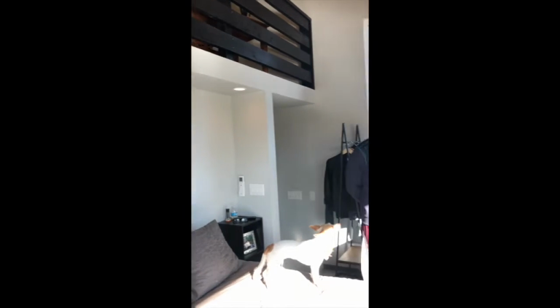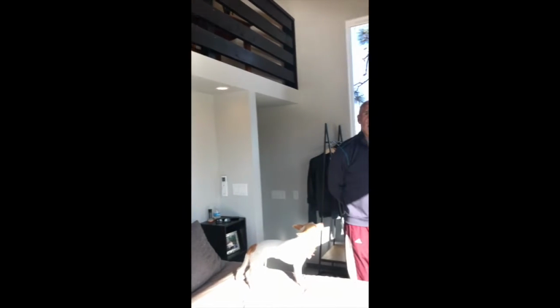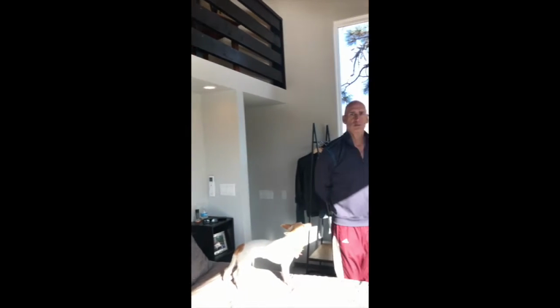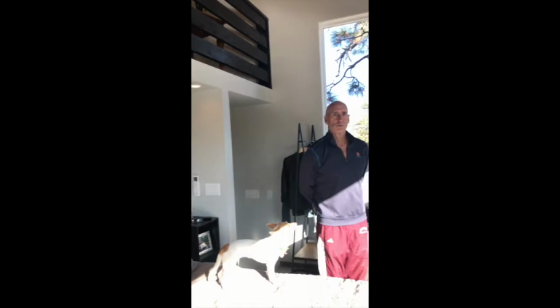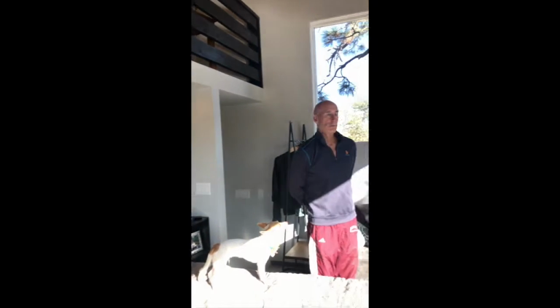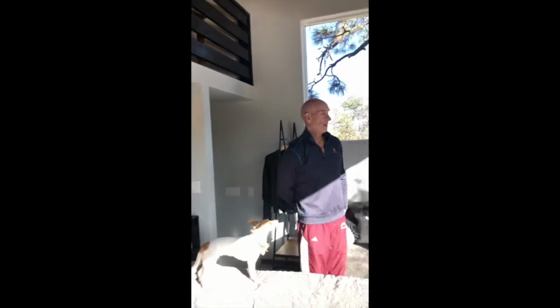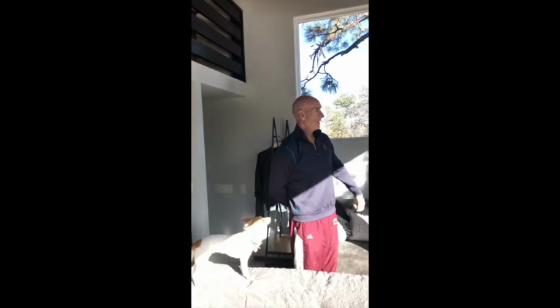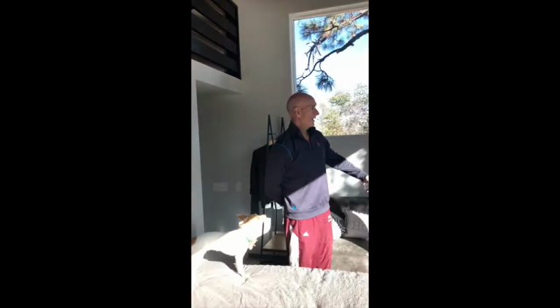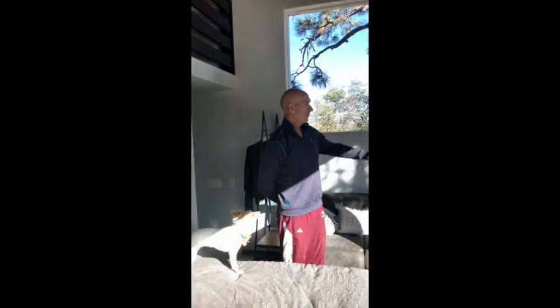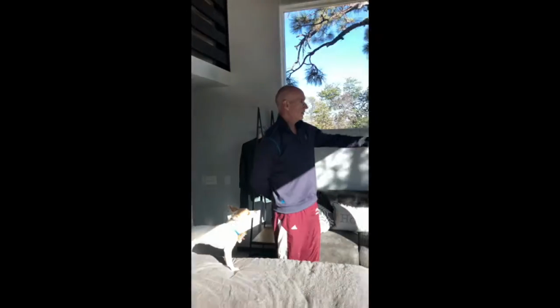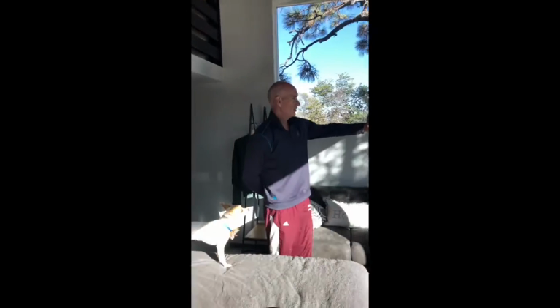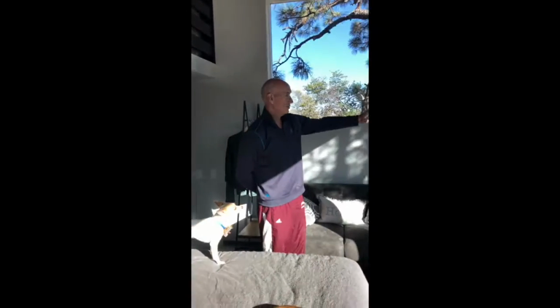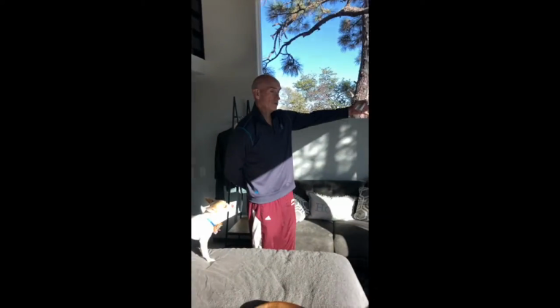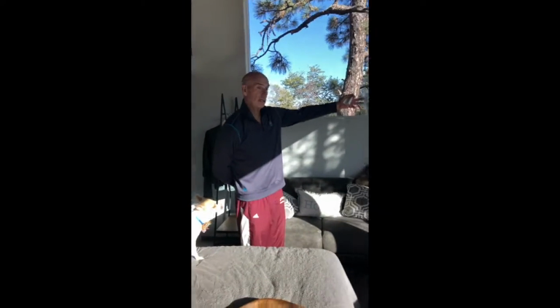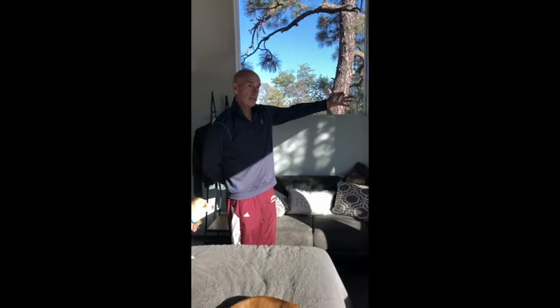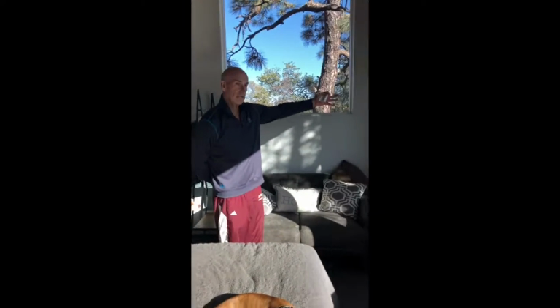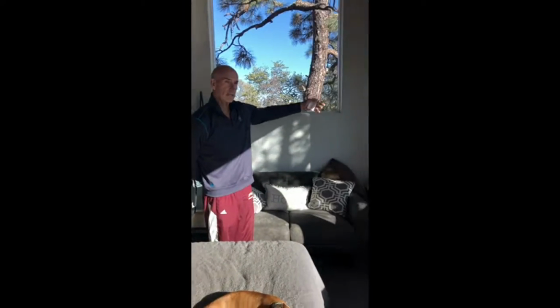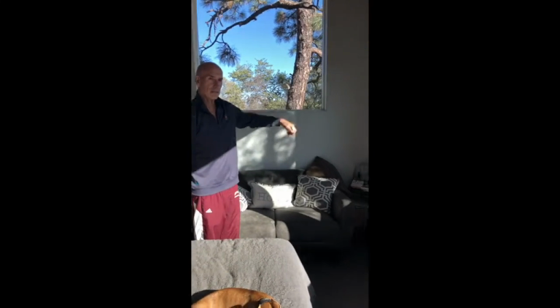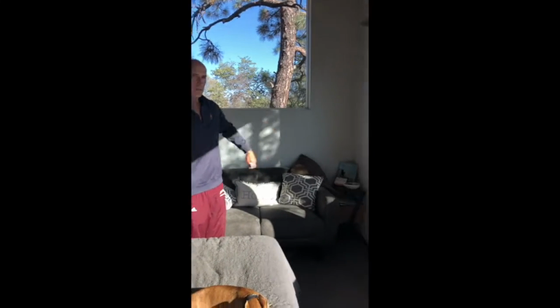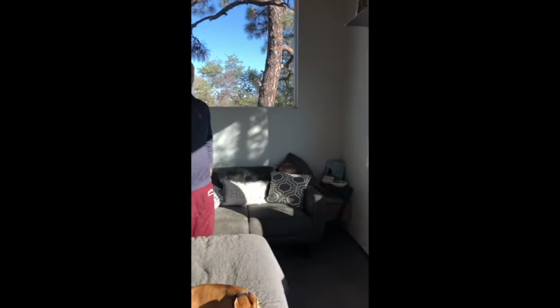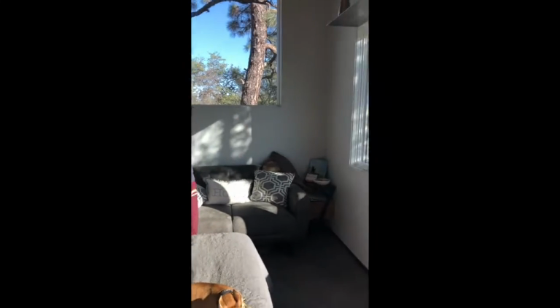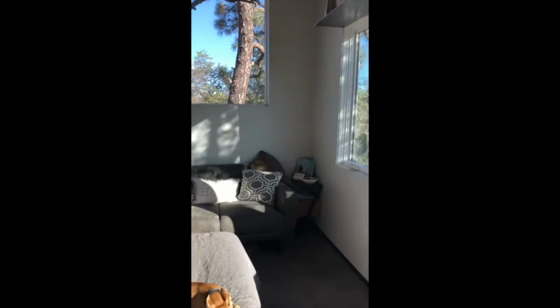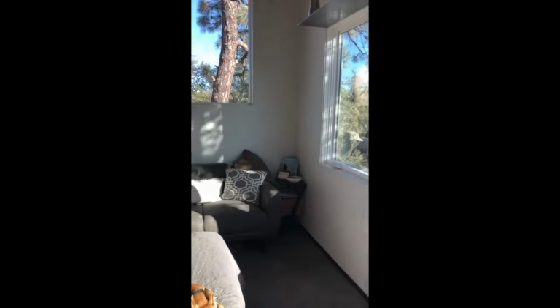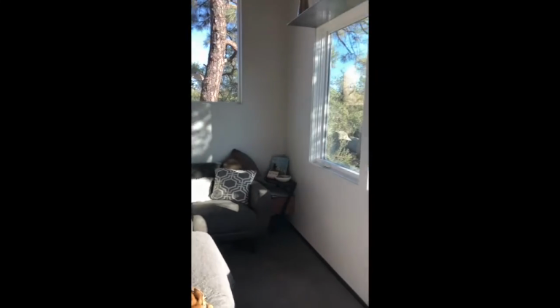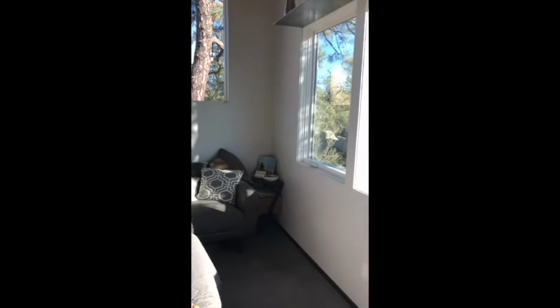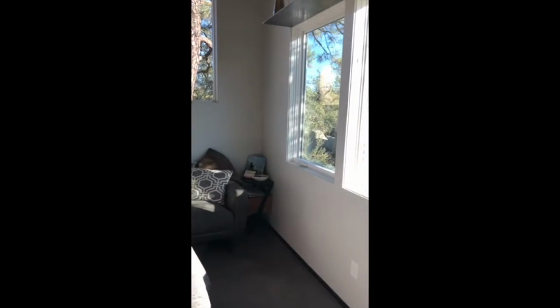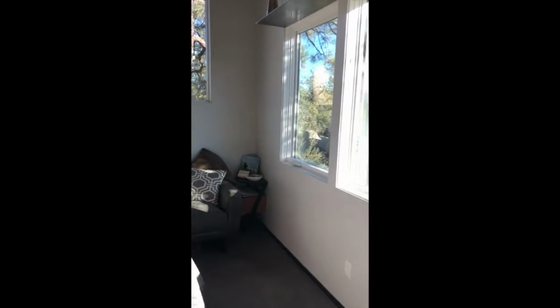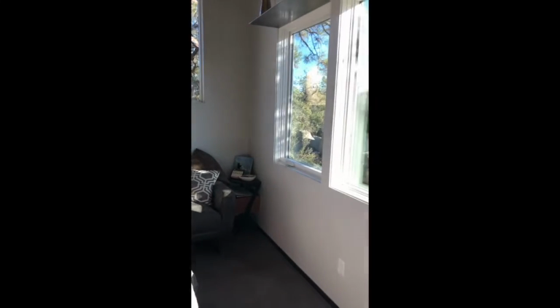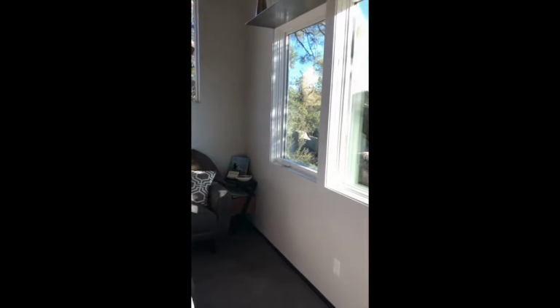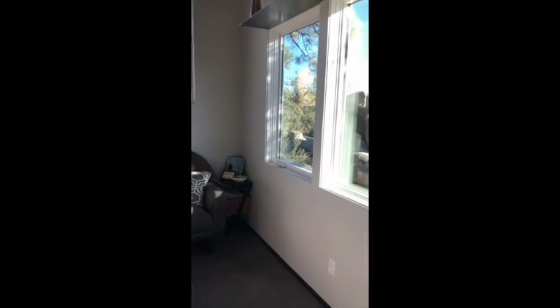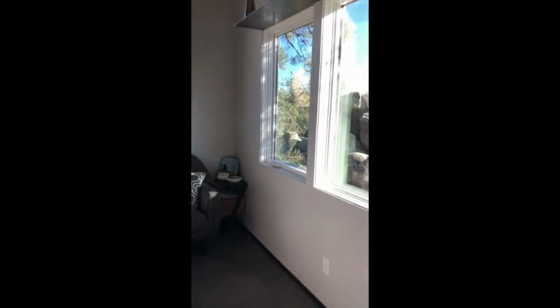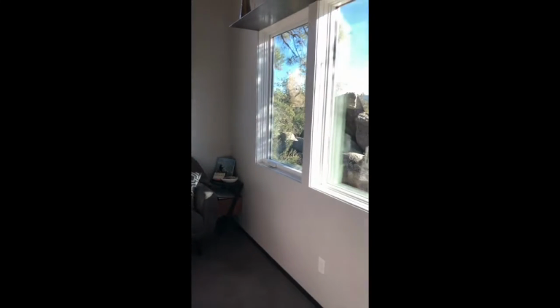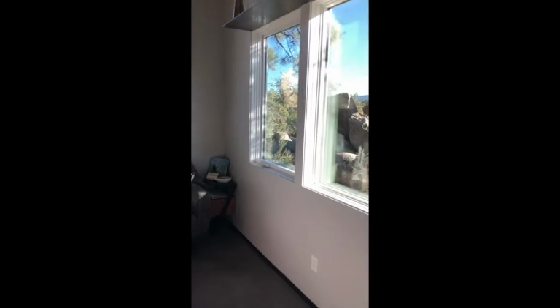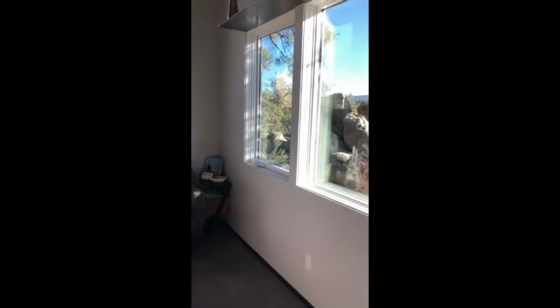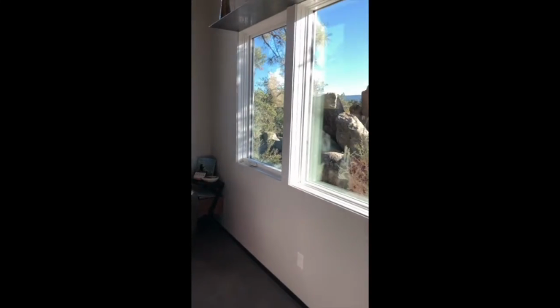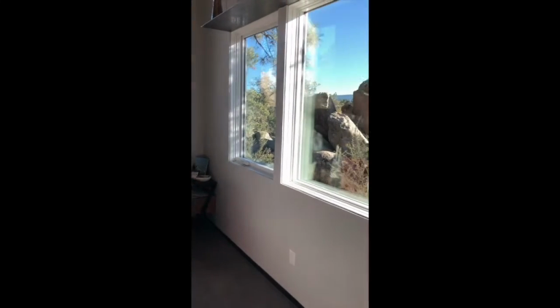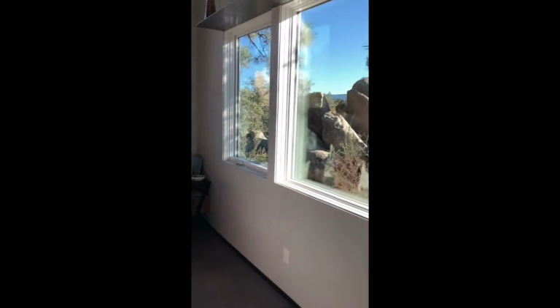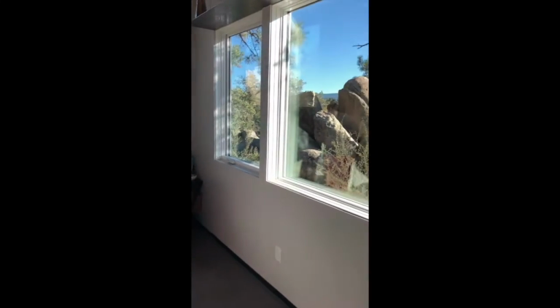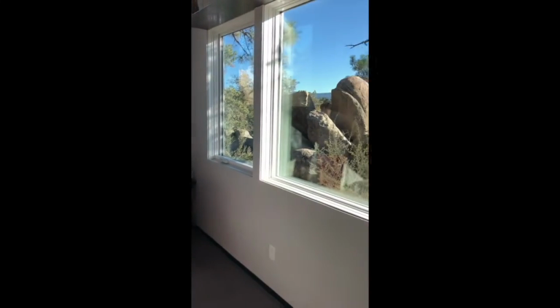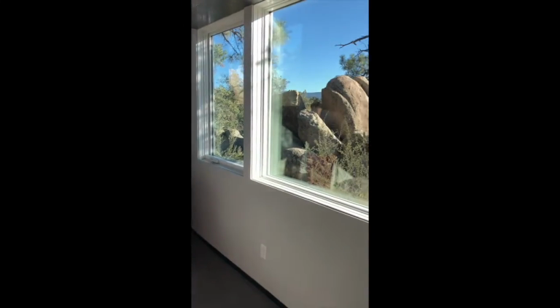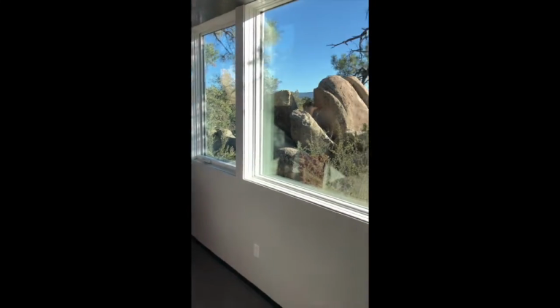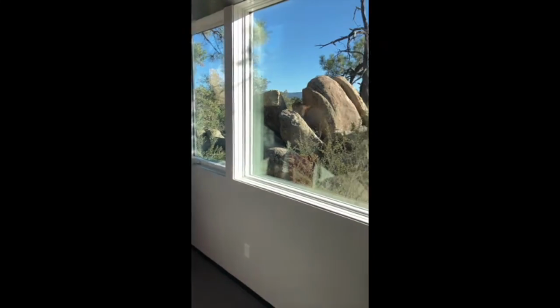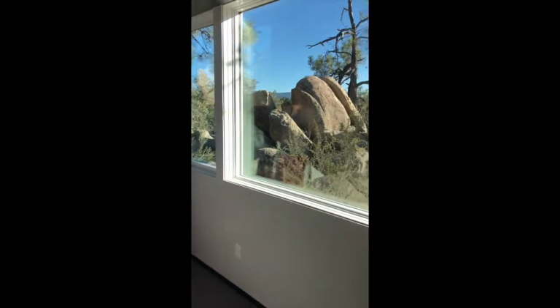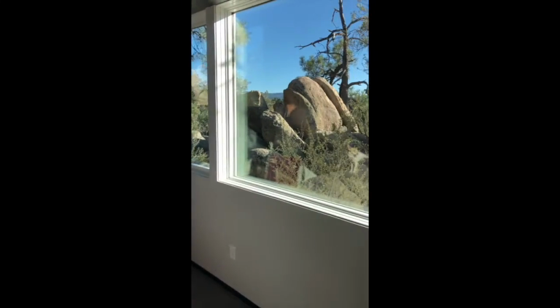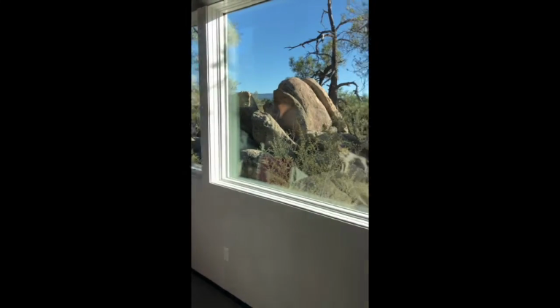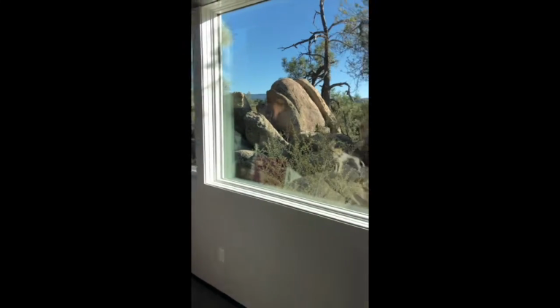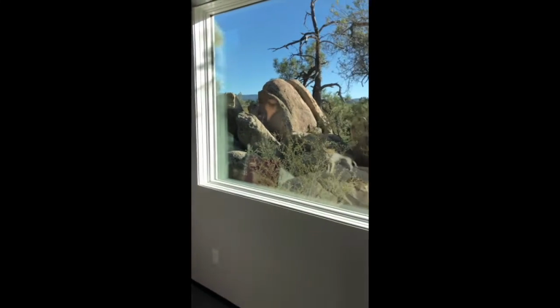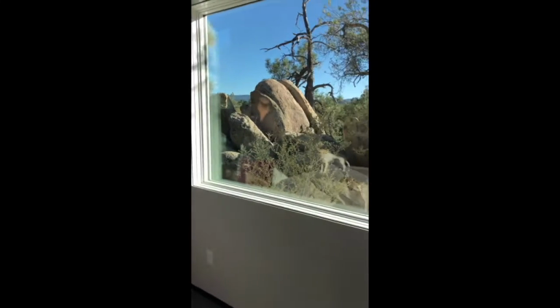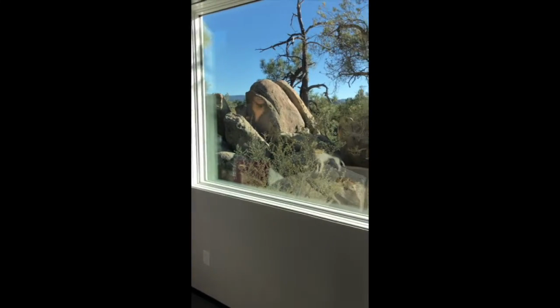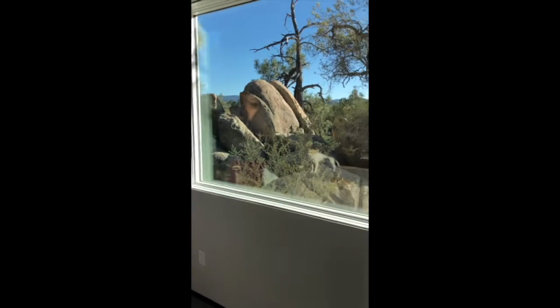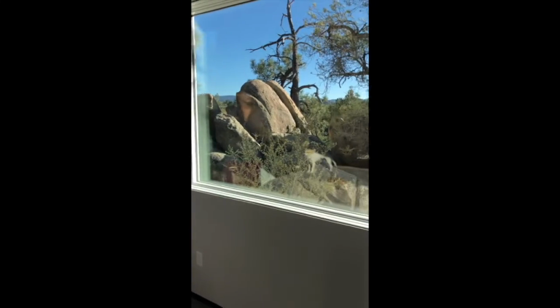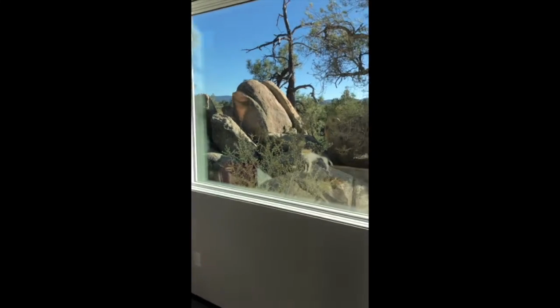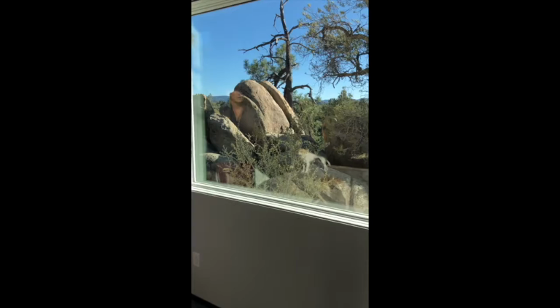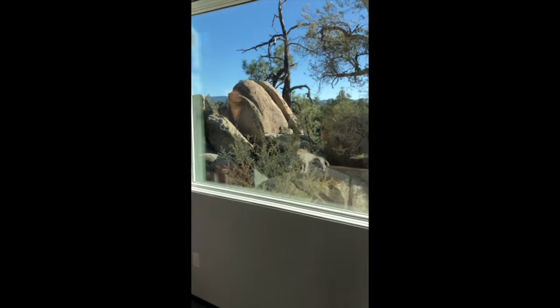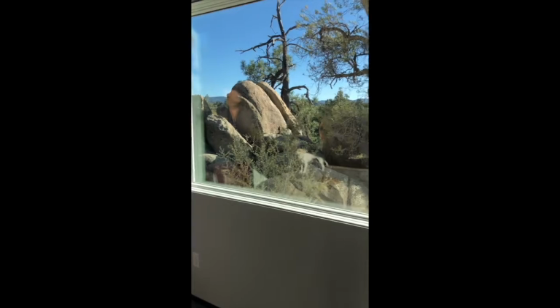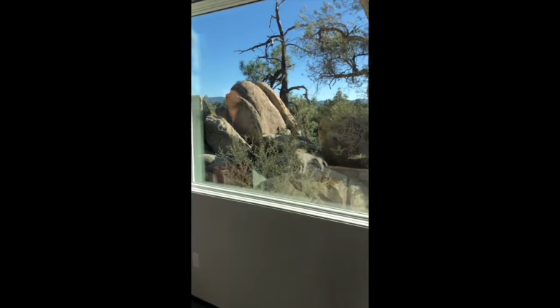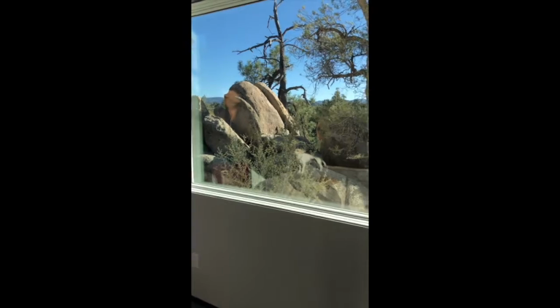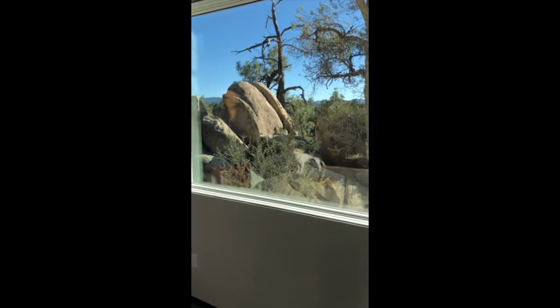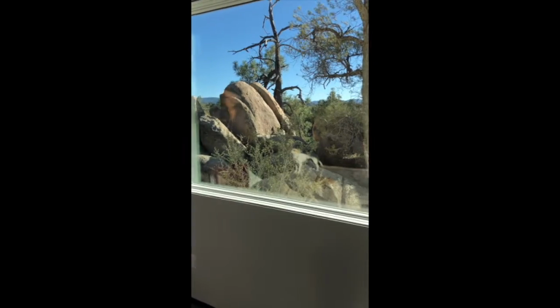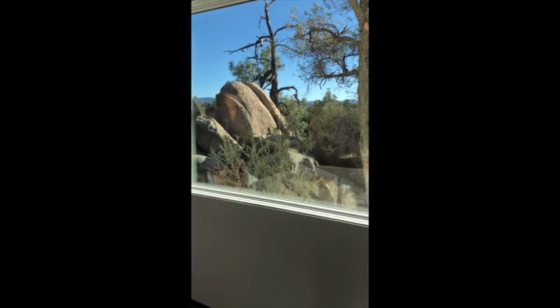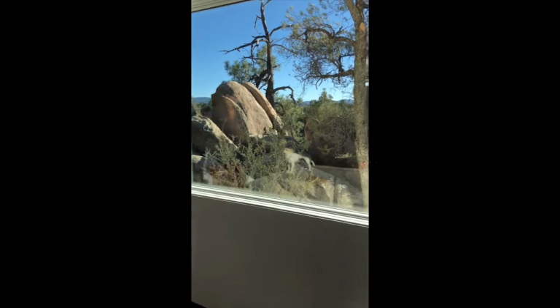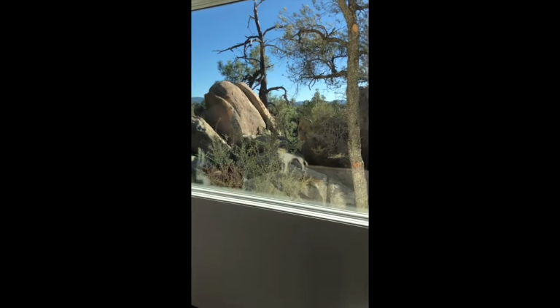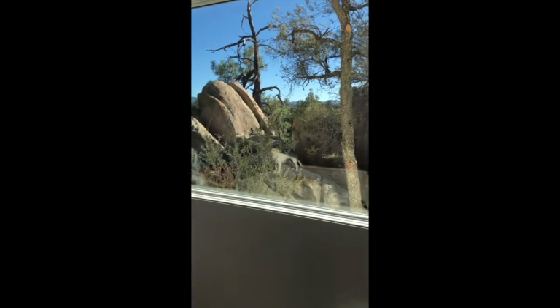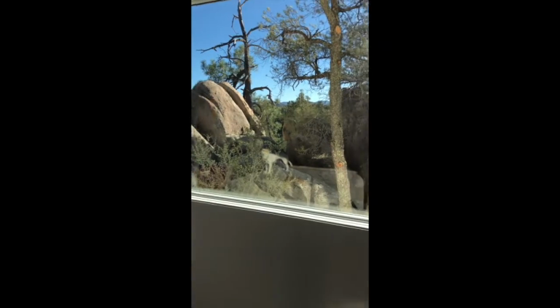As we pan back across to see again some of the views that you have here at Ursa Minor, you are at 5,300 feet above sea level.